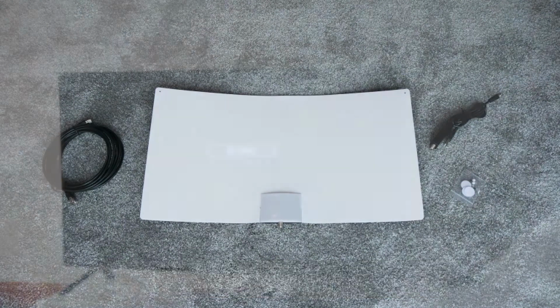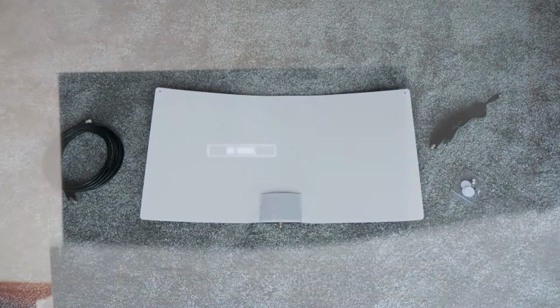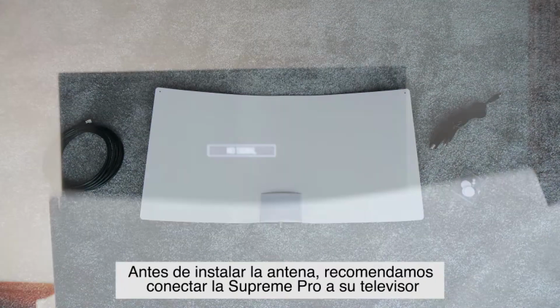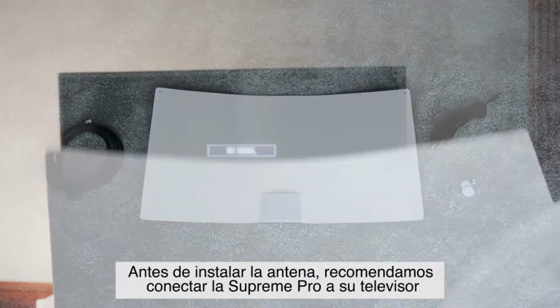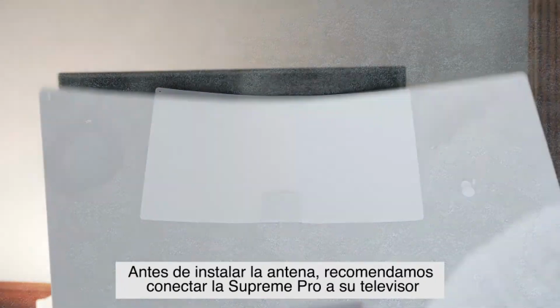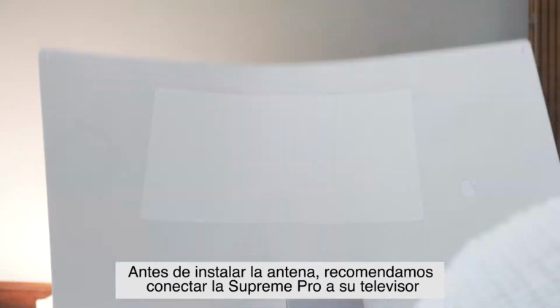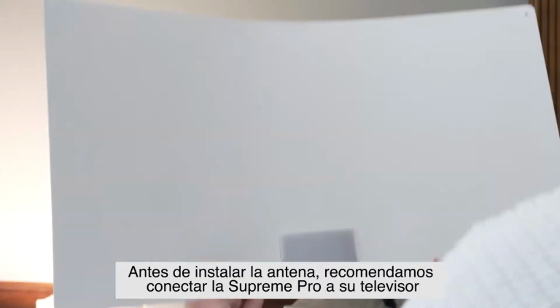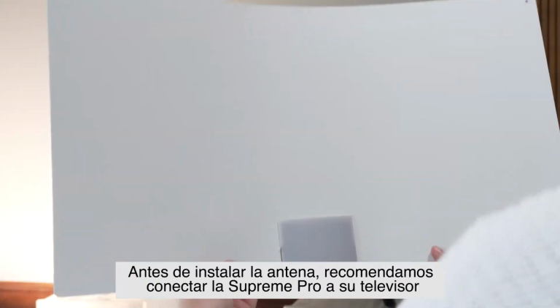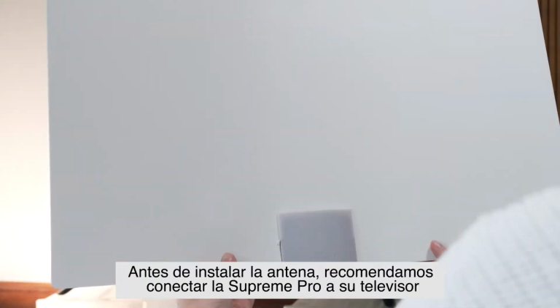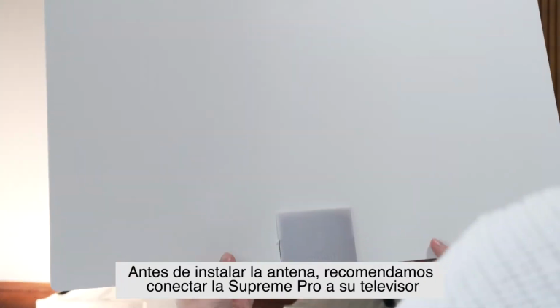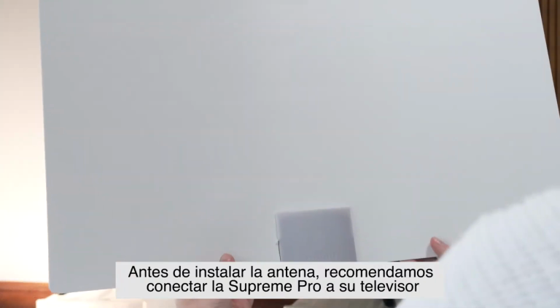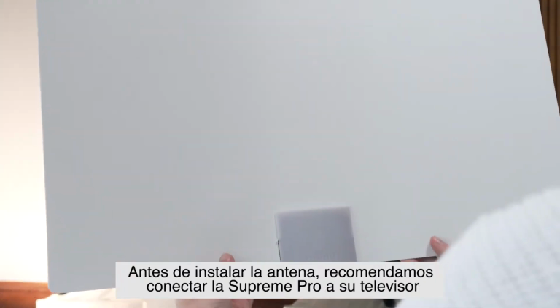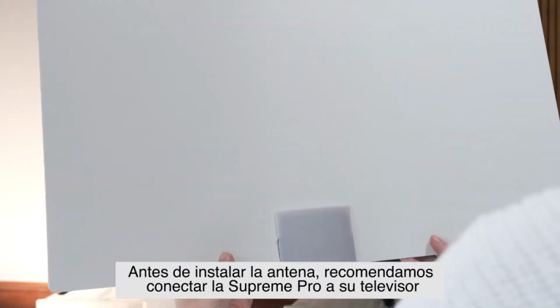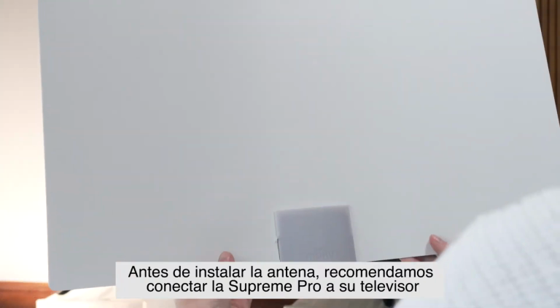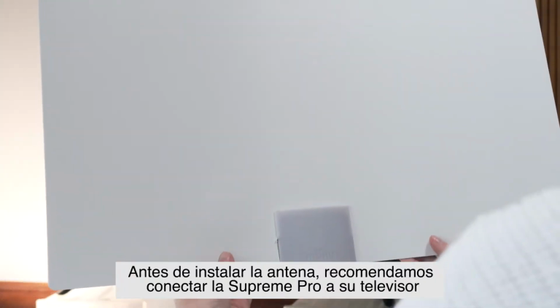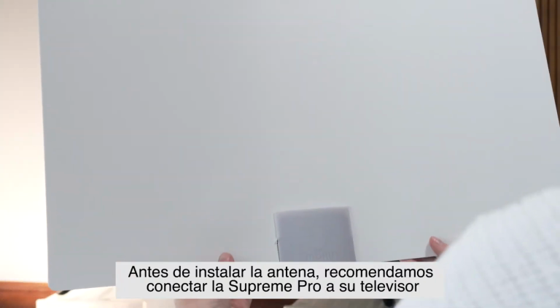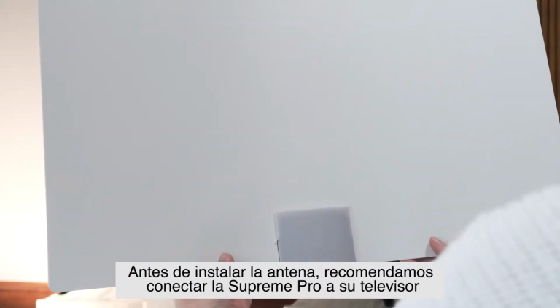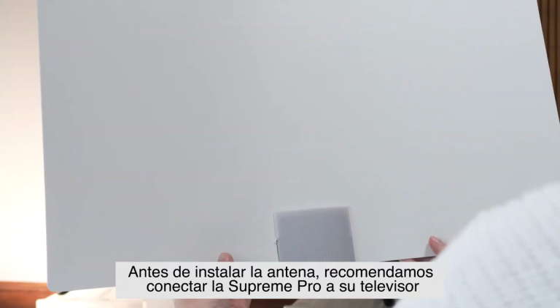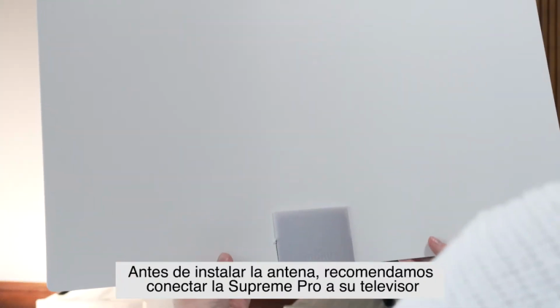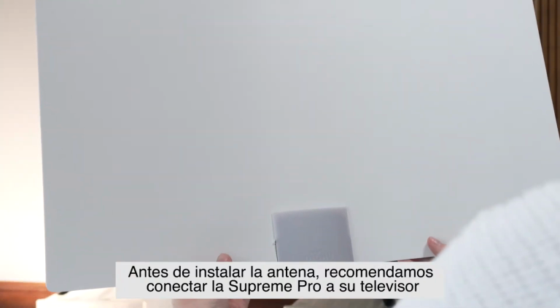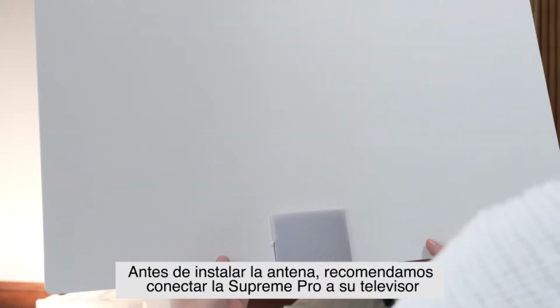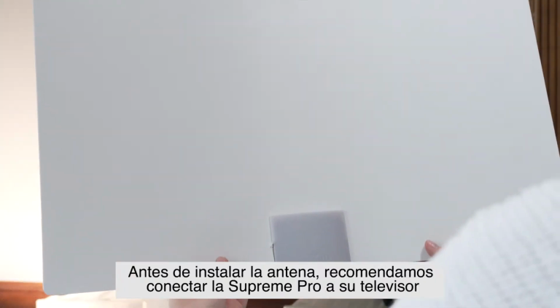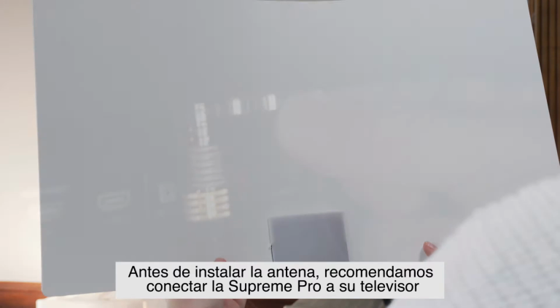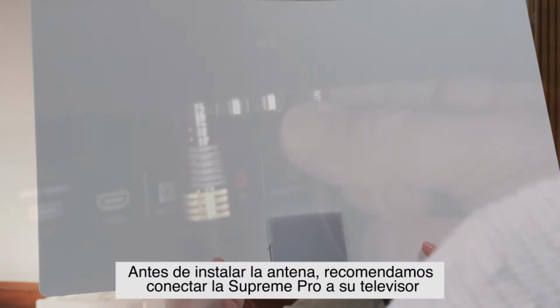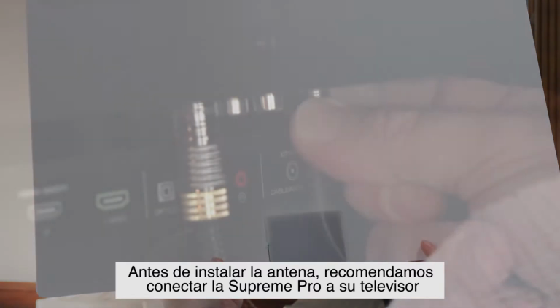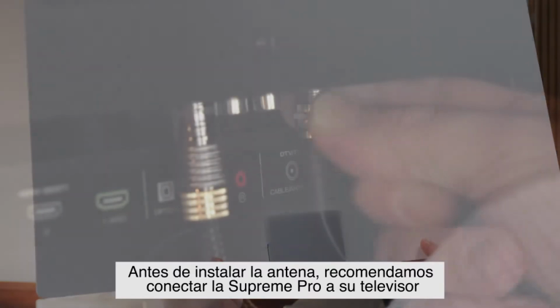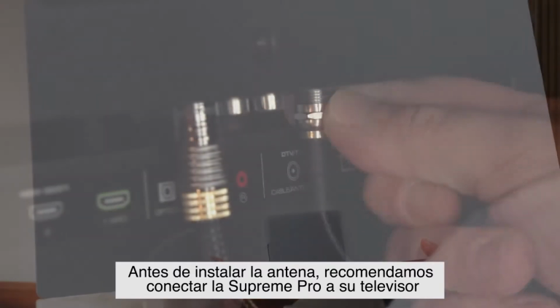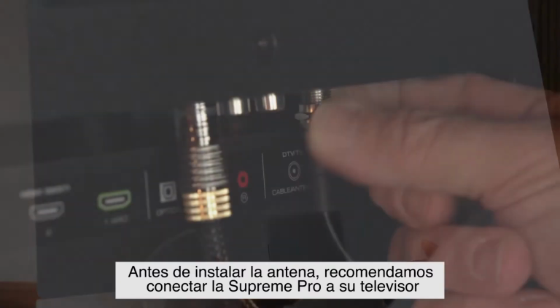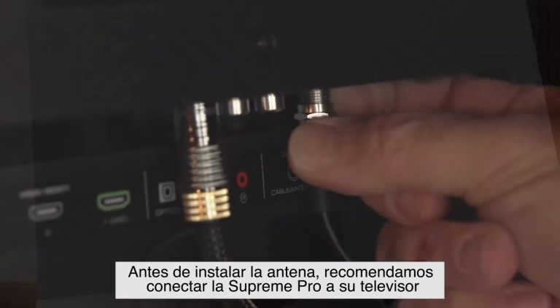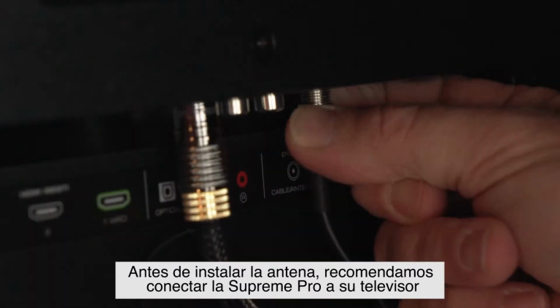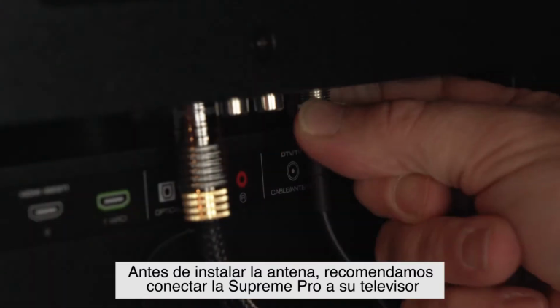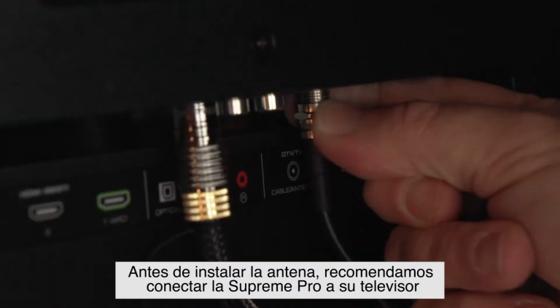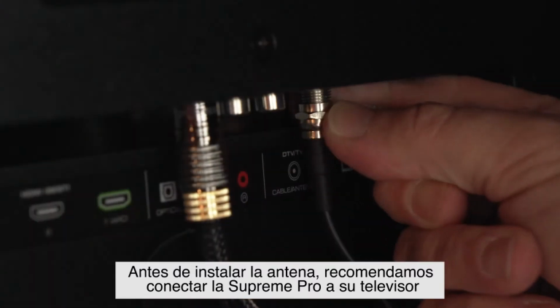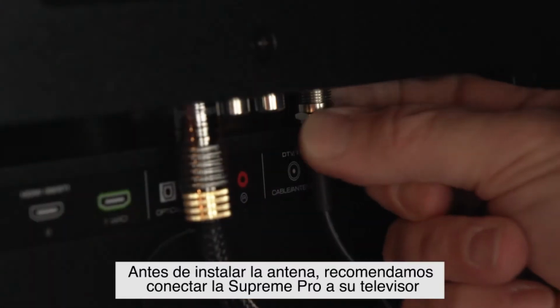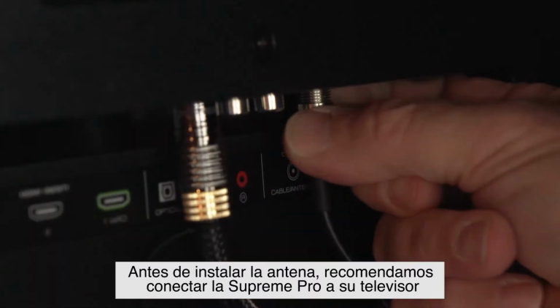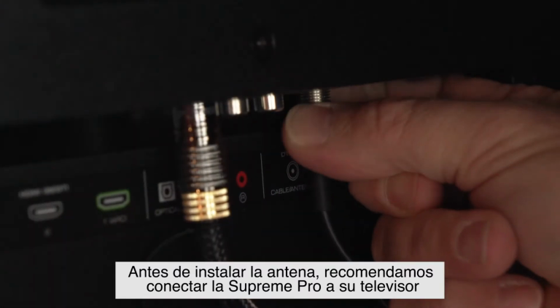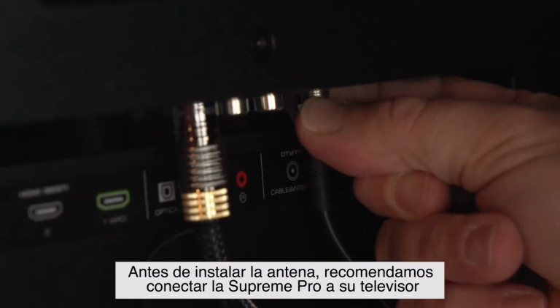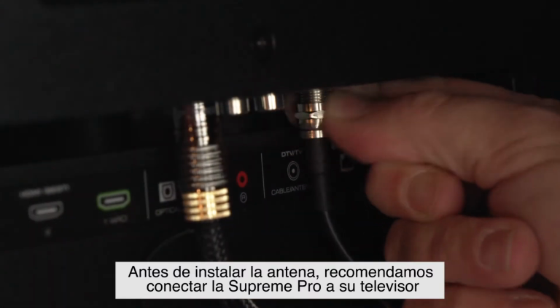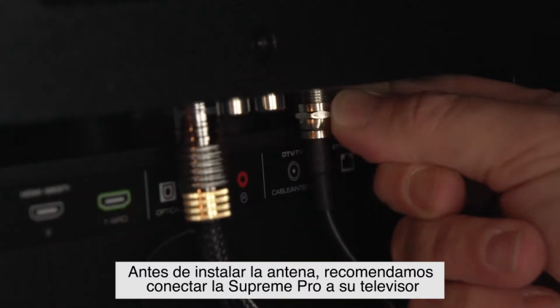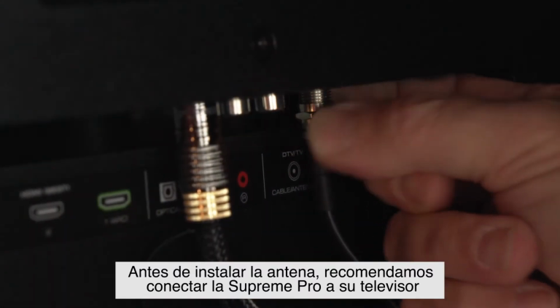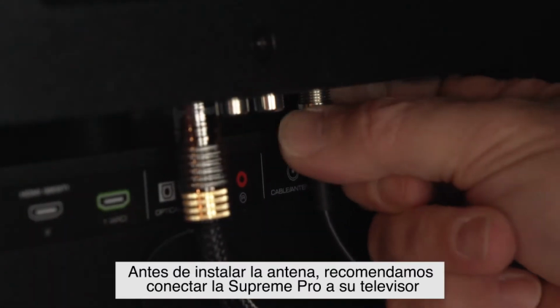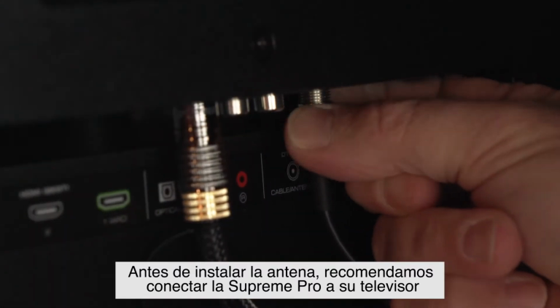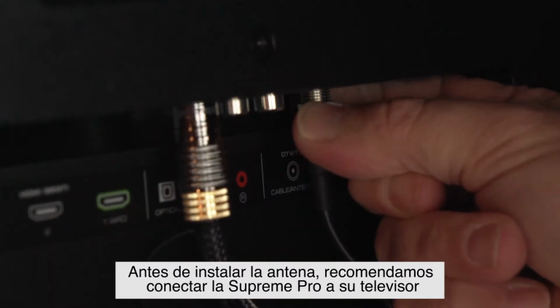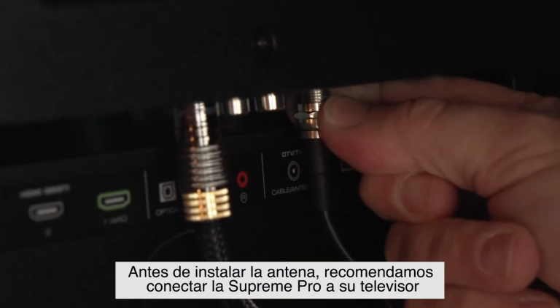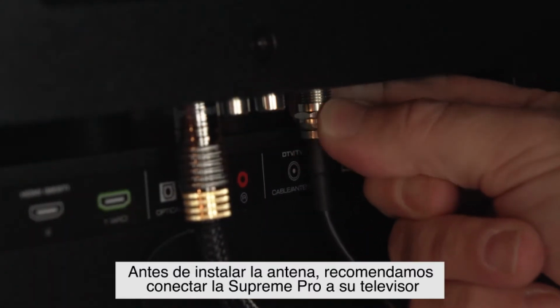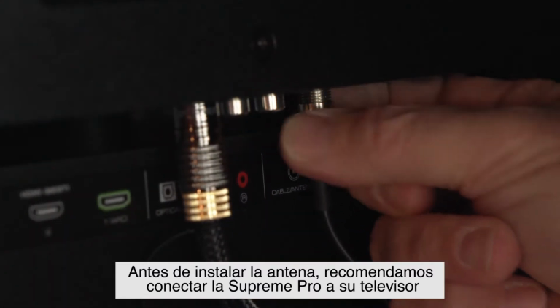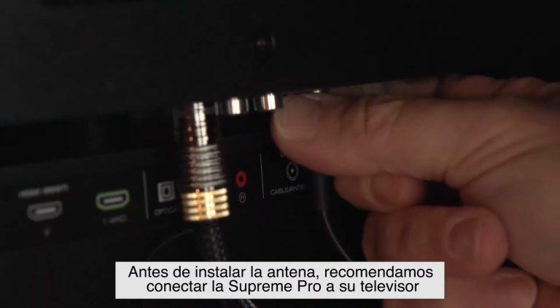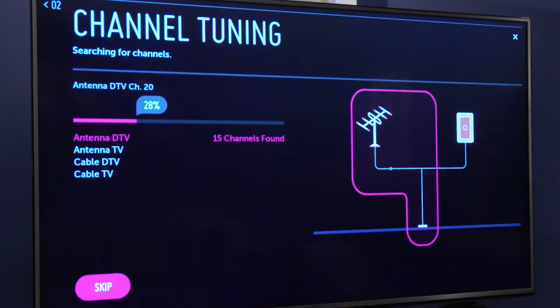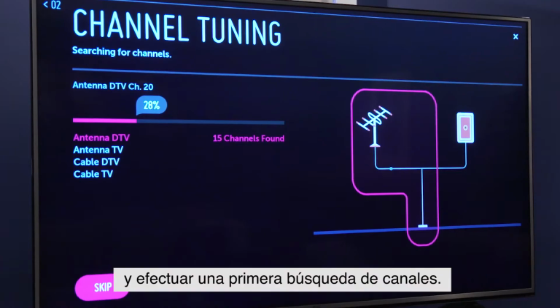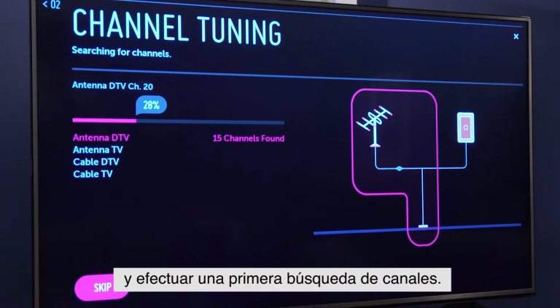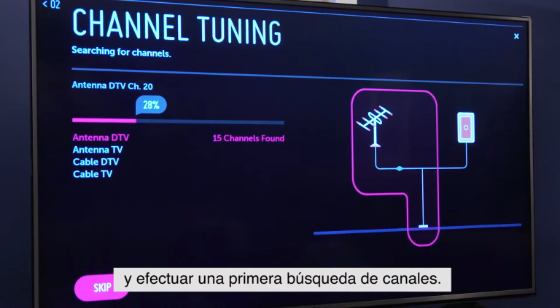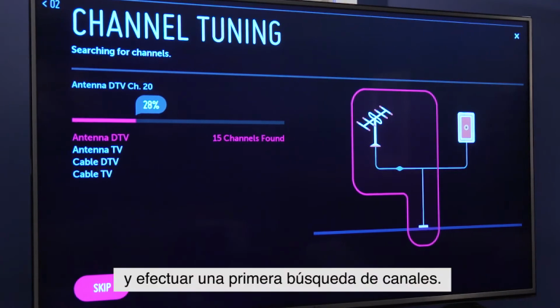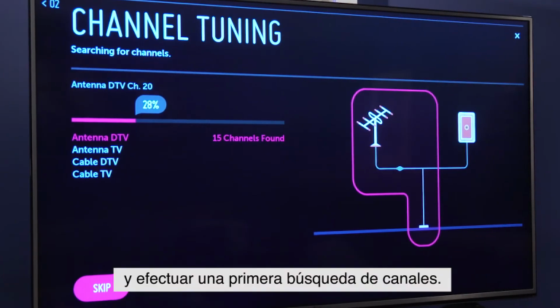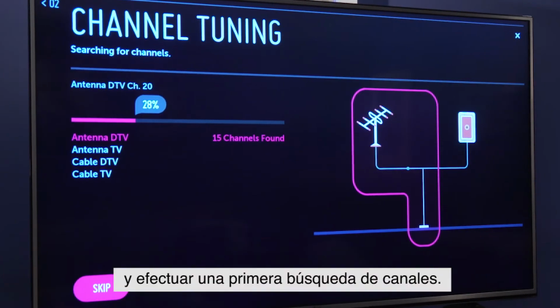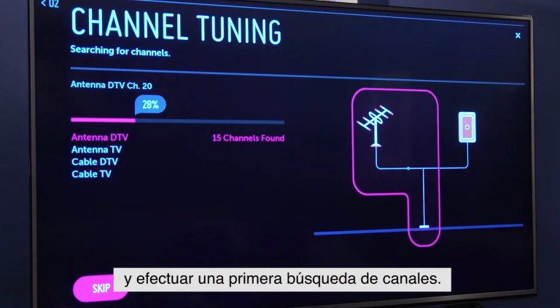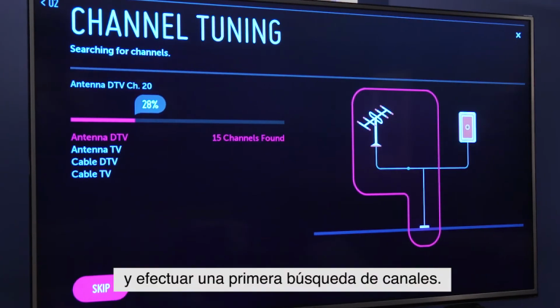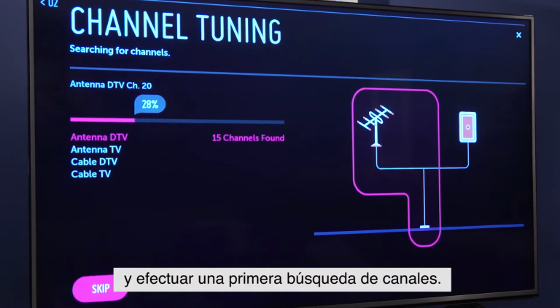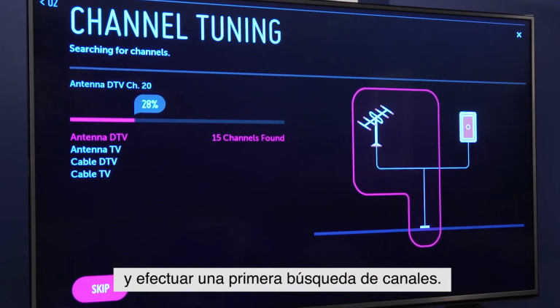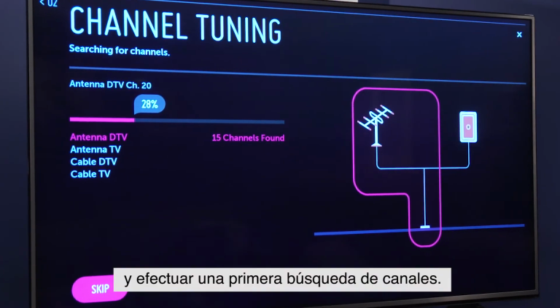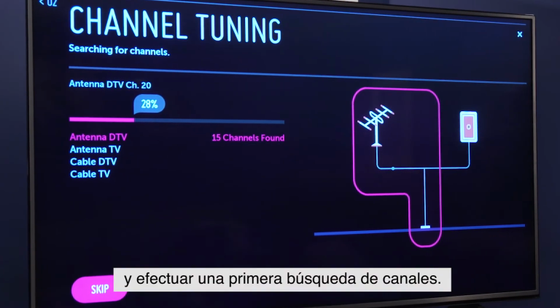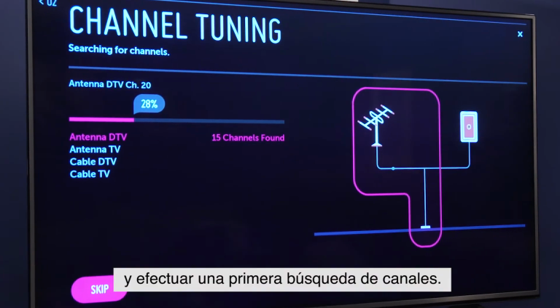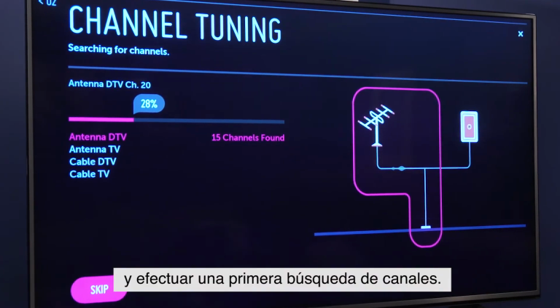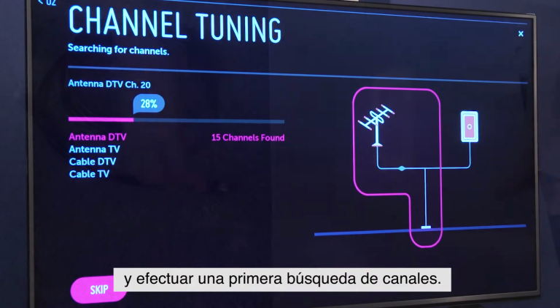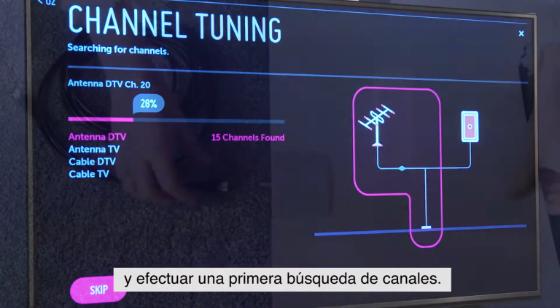Before installing the antenna, we recommend hooking up the Supreme Pro to your TV and running an initial channel scan.